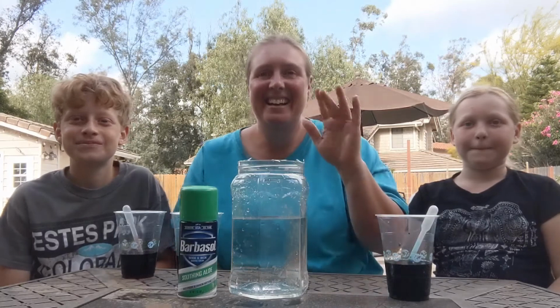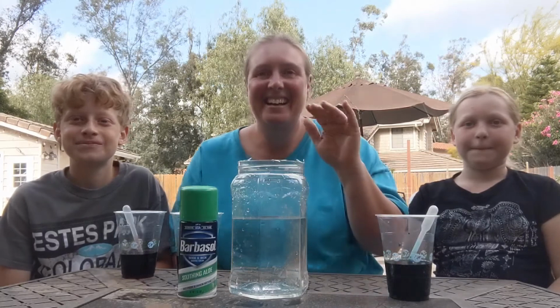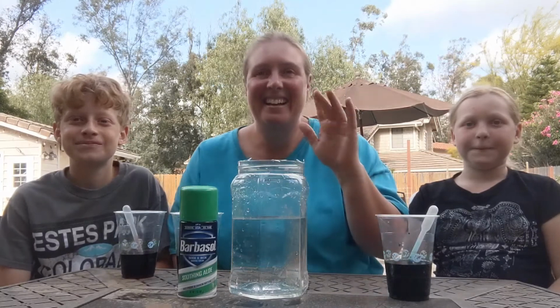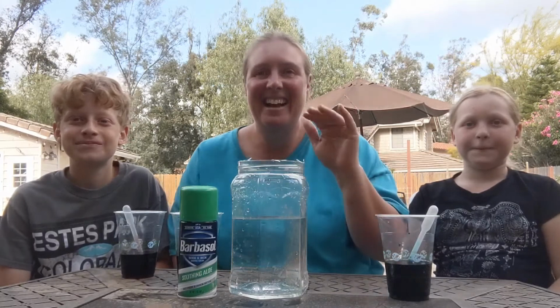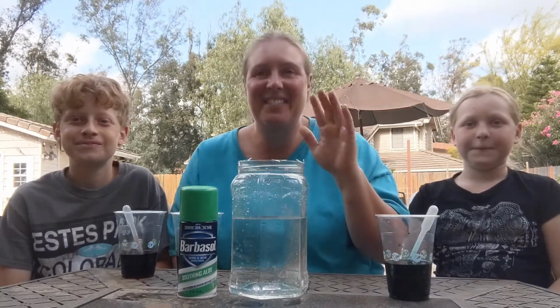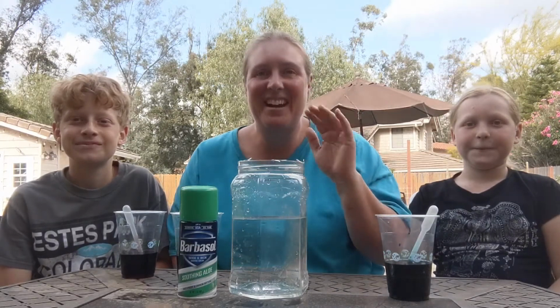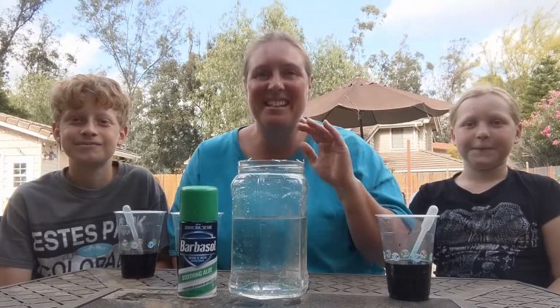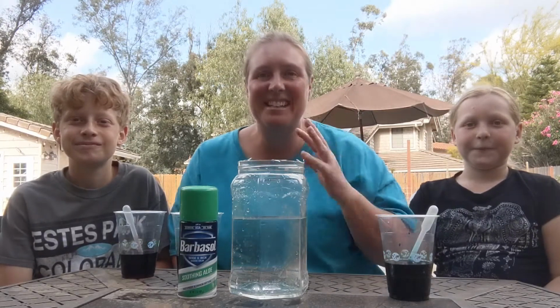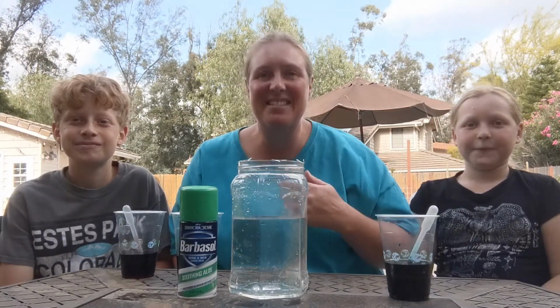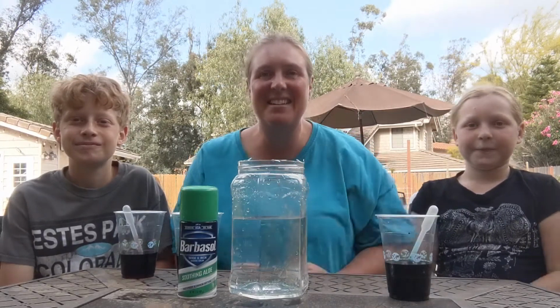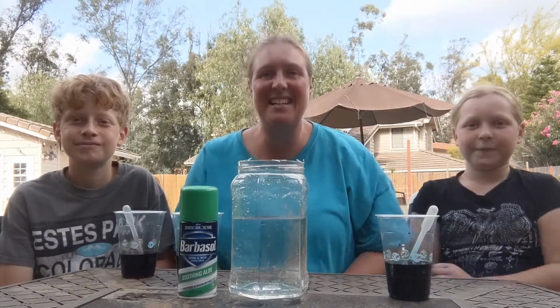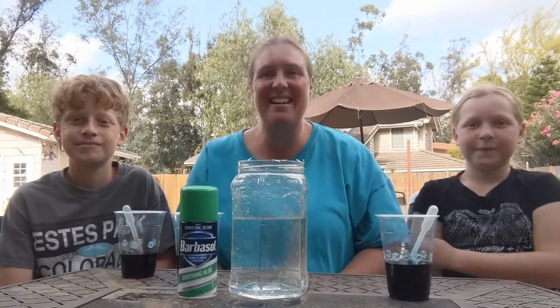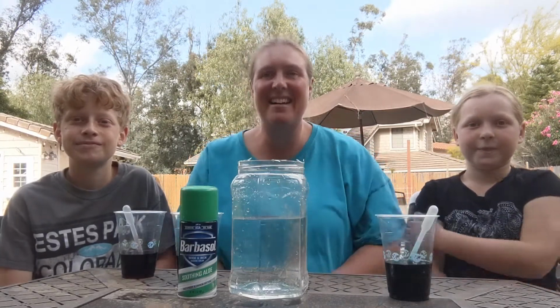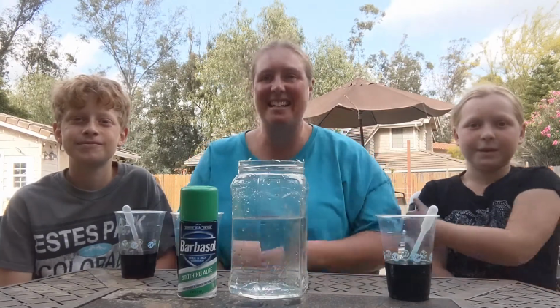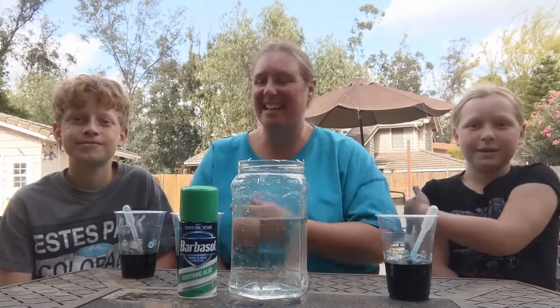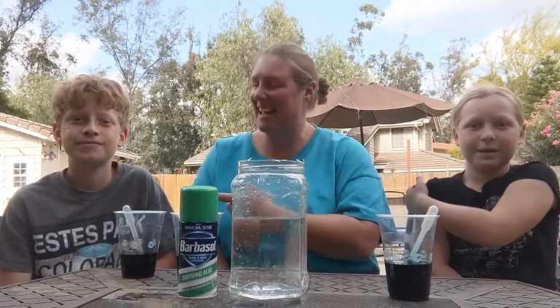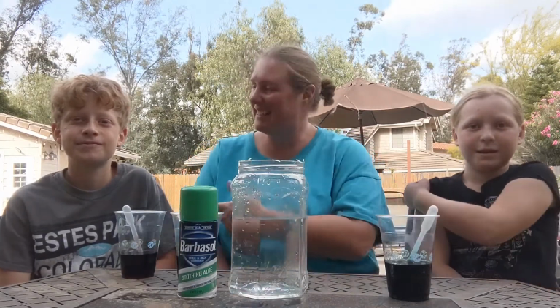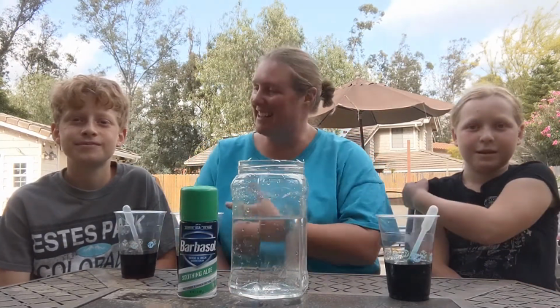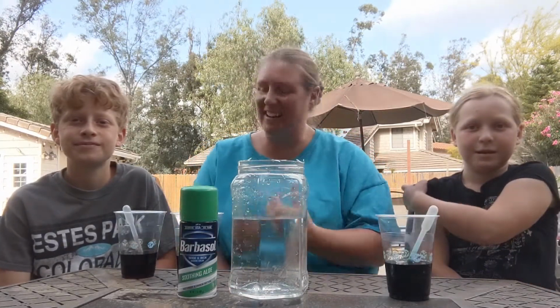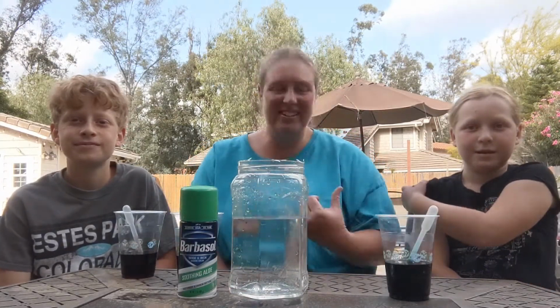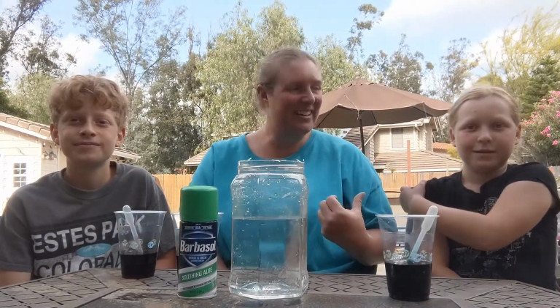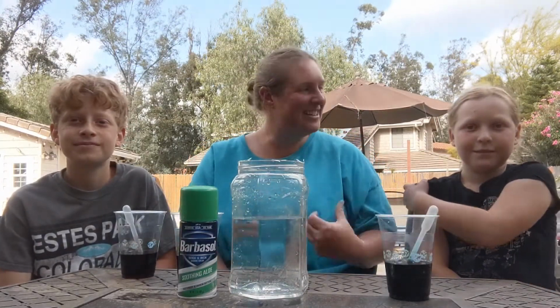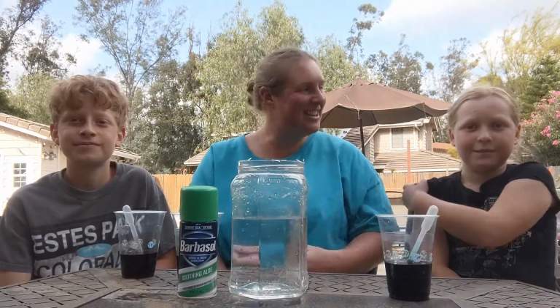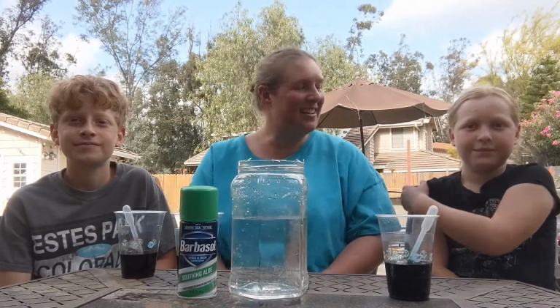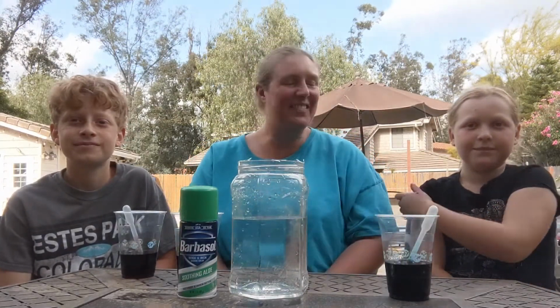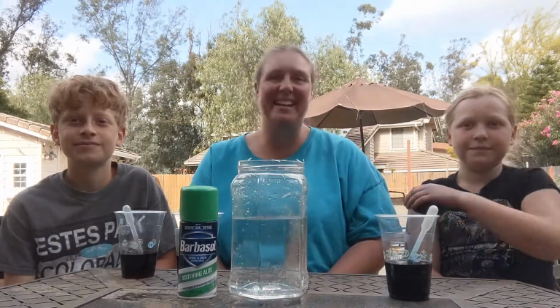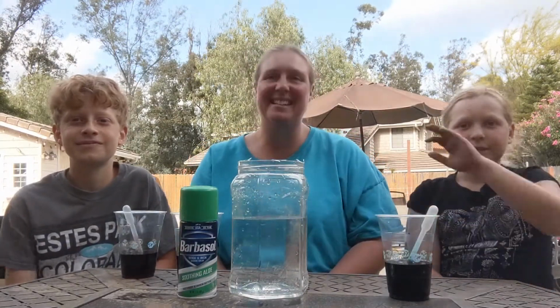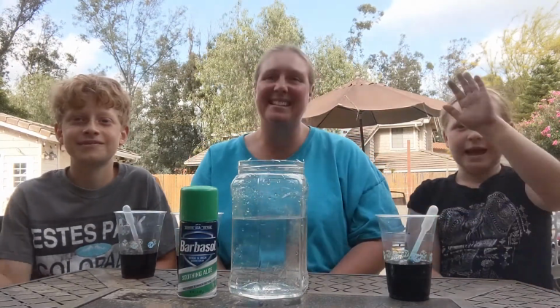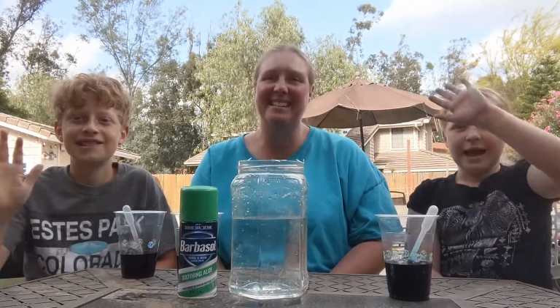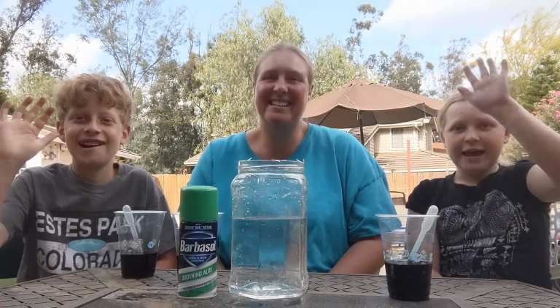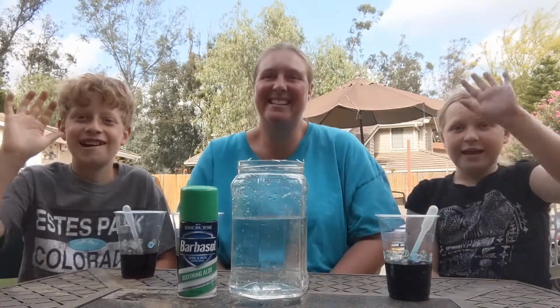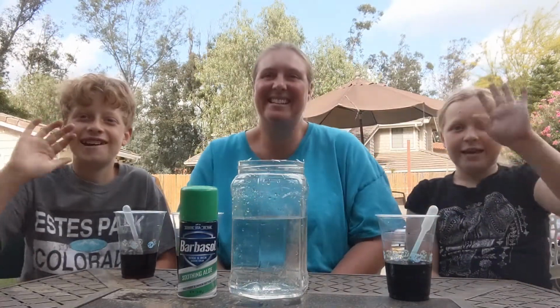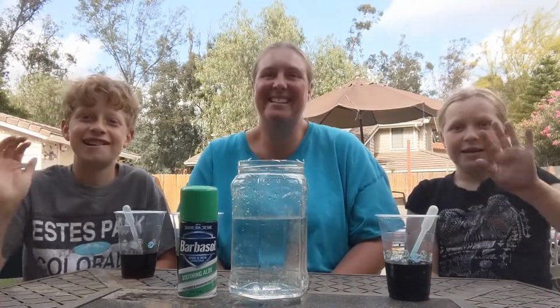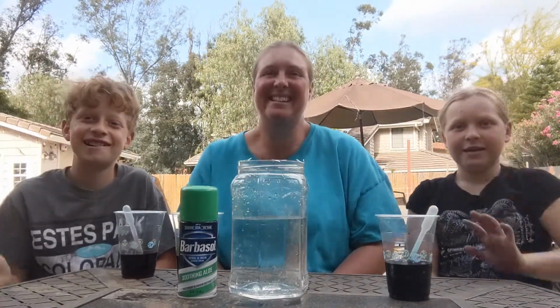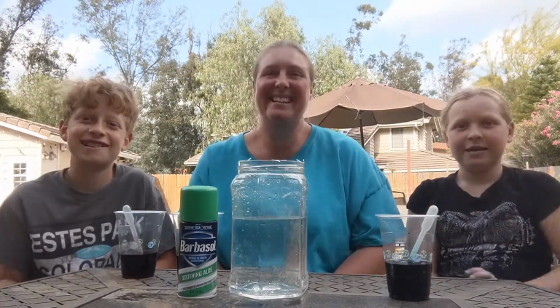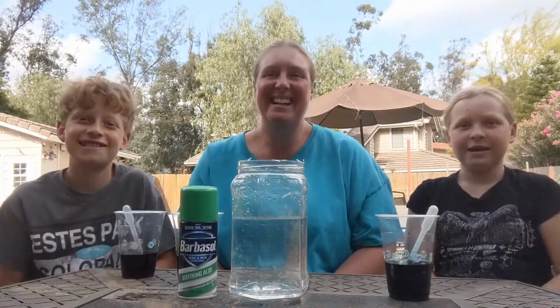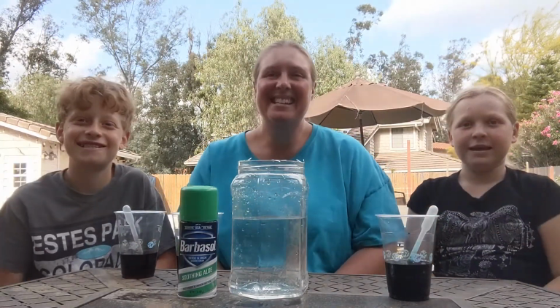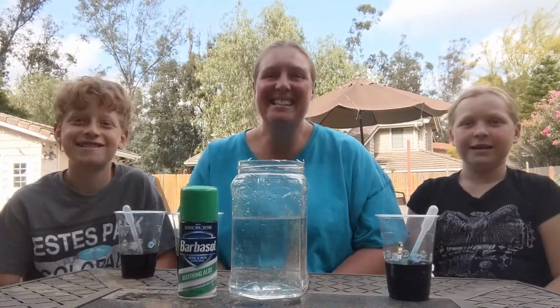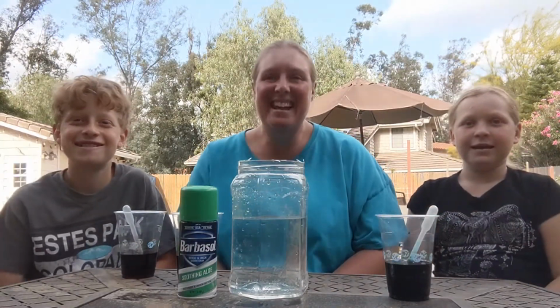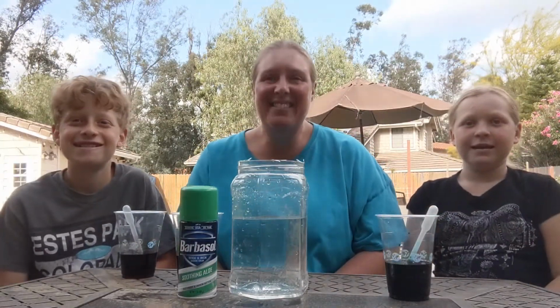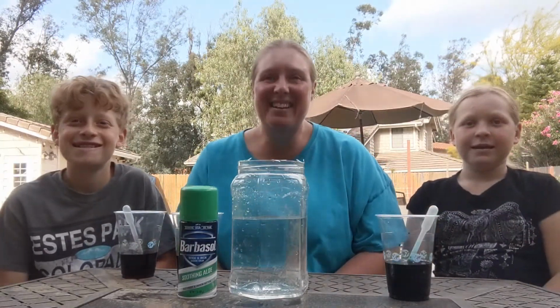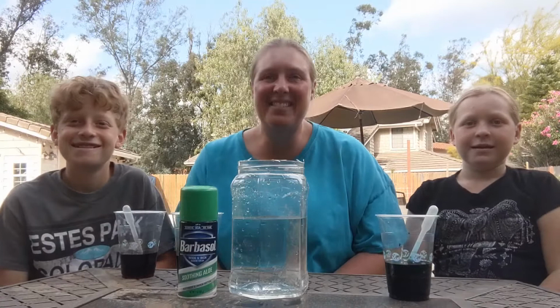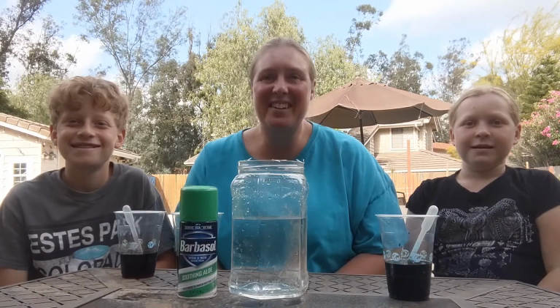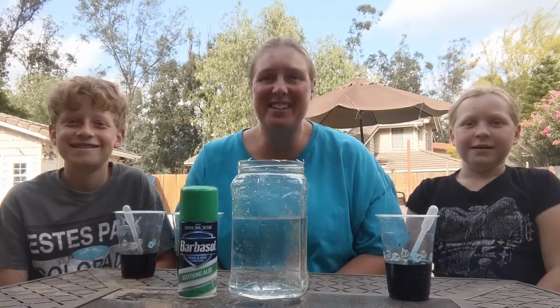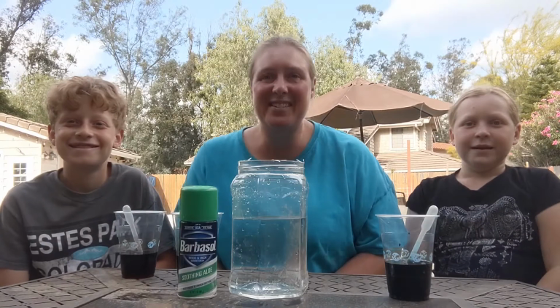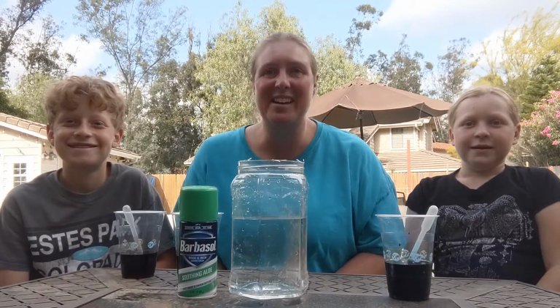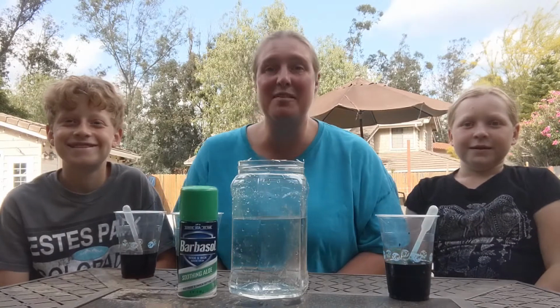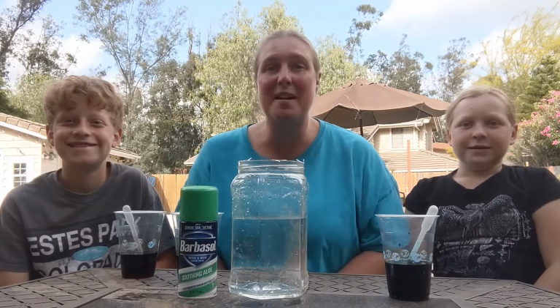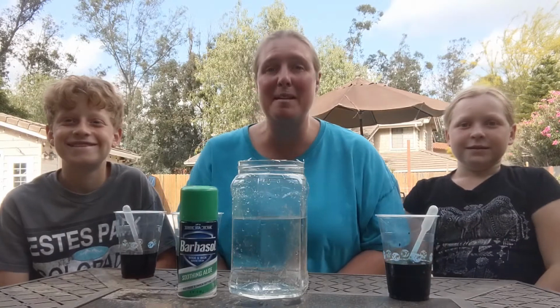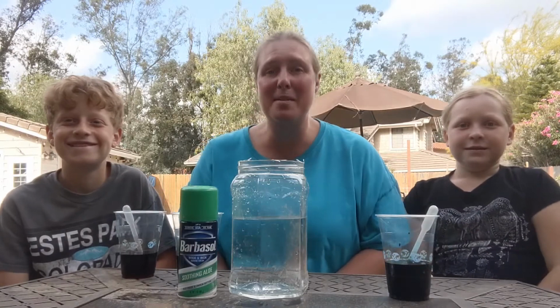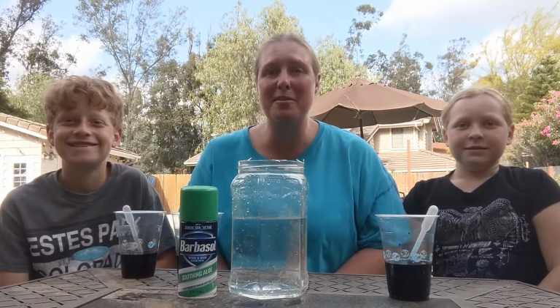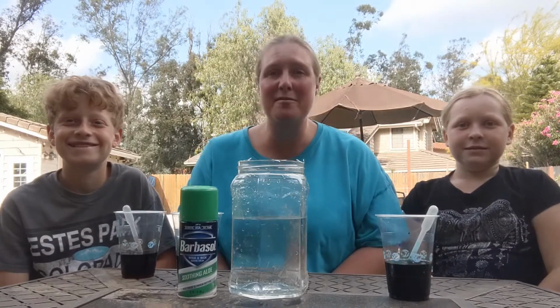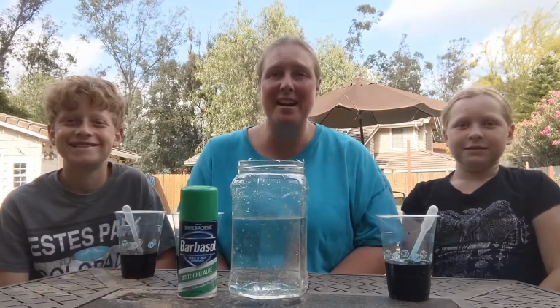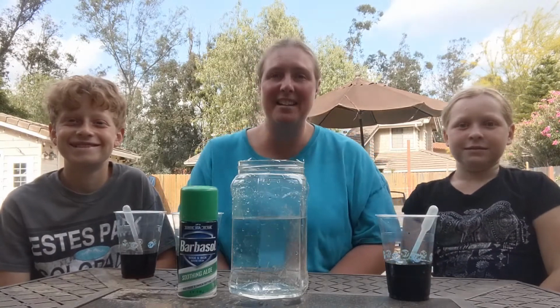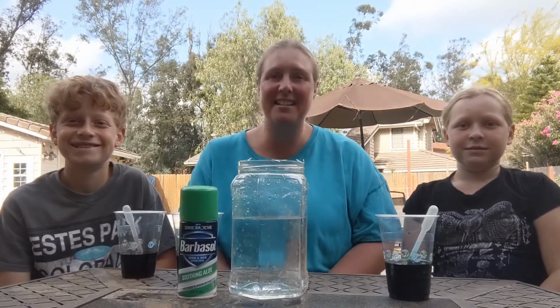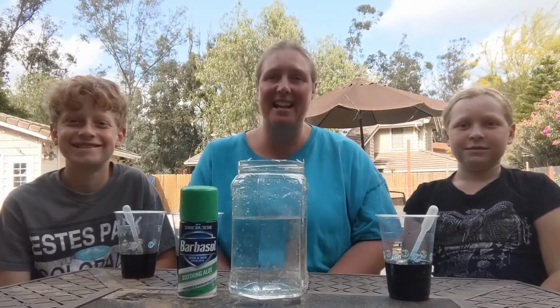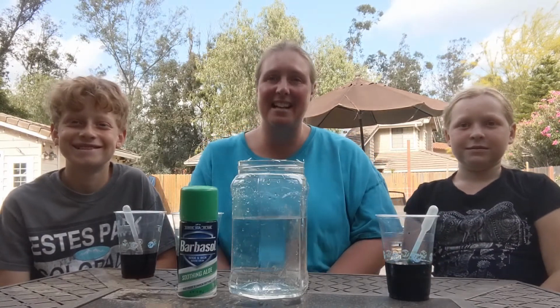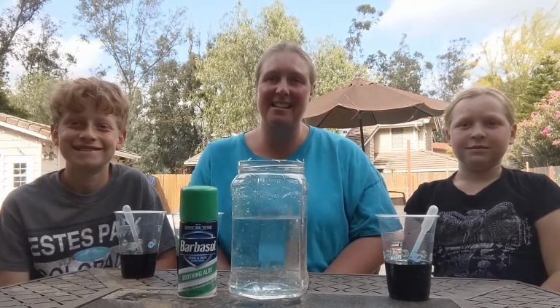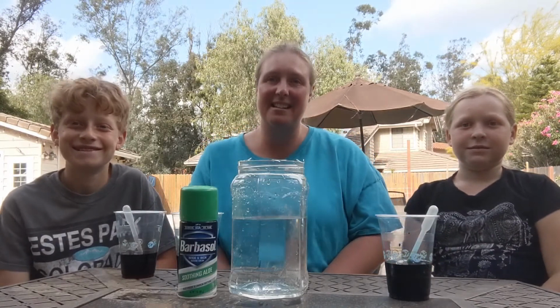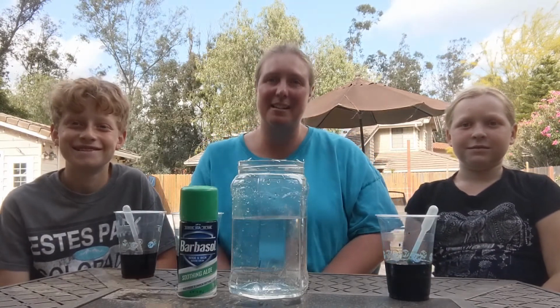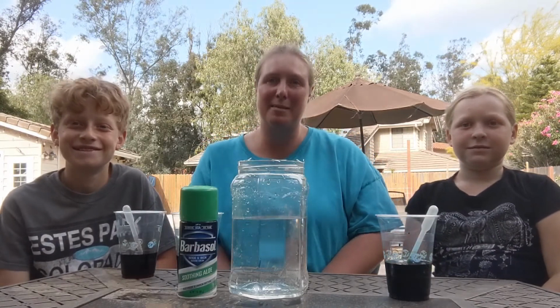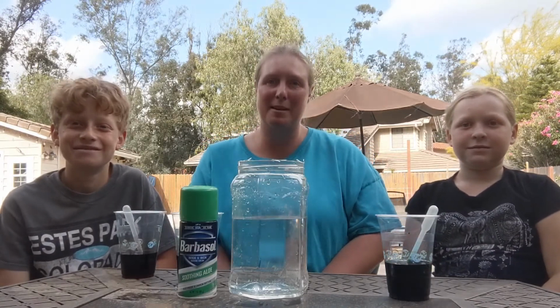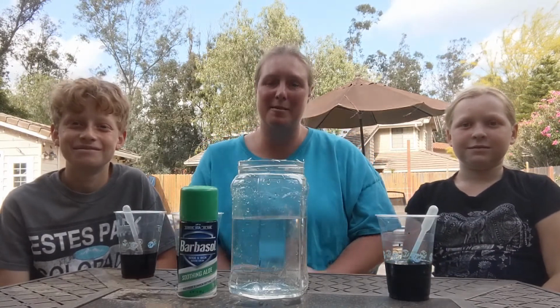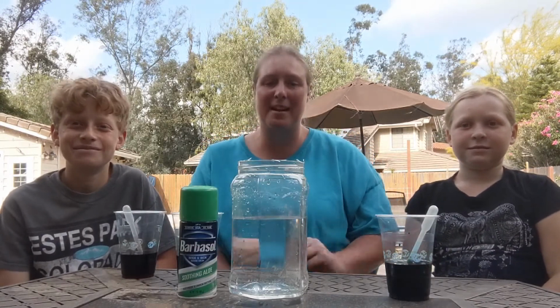Hi friends, it's Ms. Erin and Connor and Shelby. Today we're going to be doing a rainbow rain science experiment.